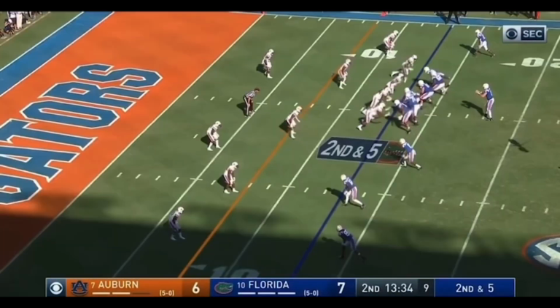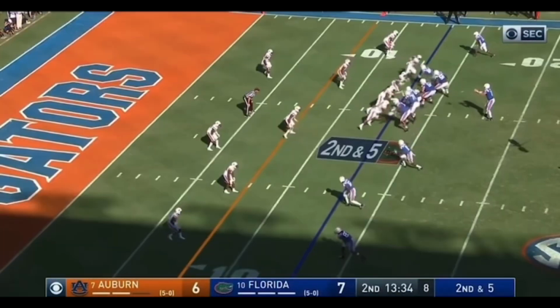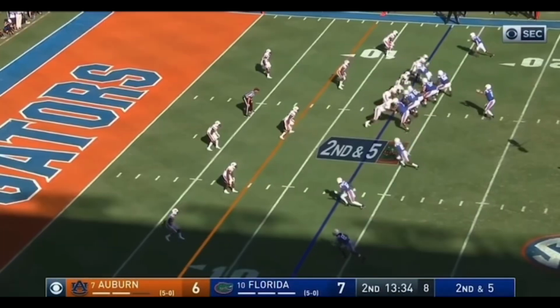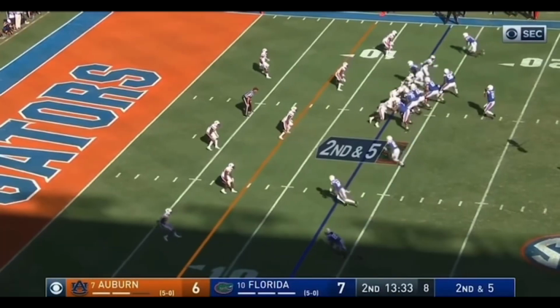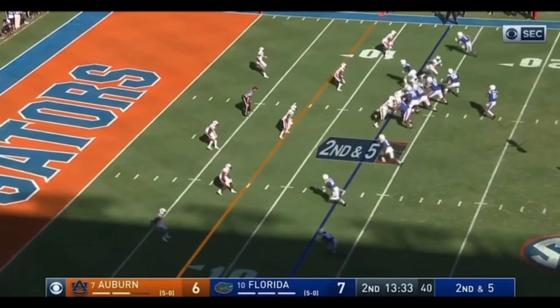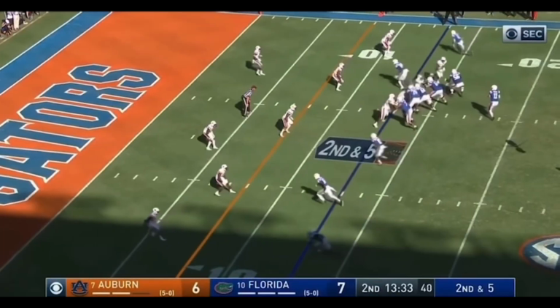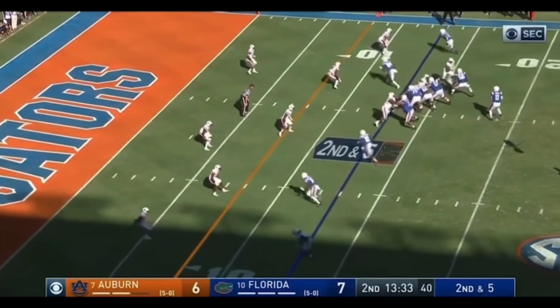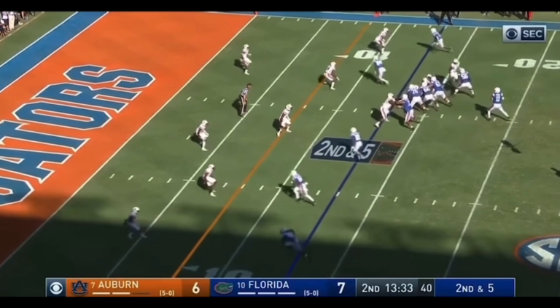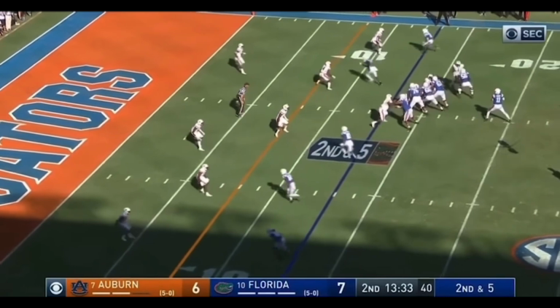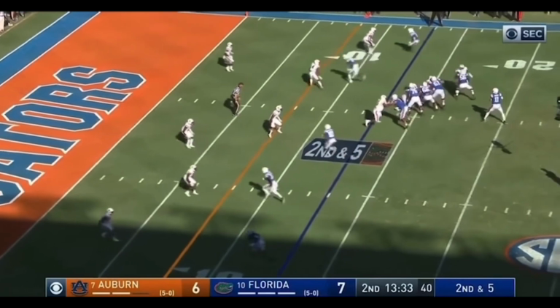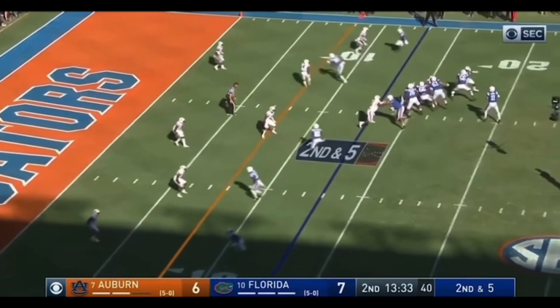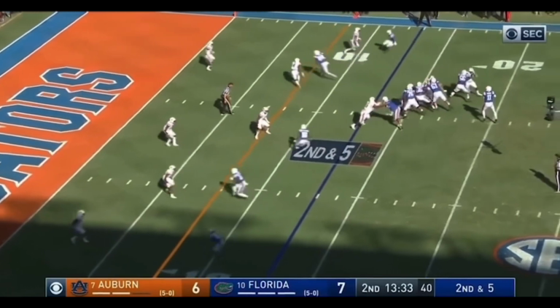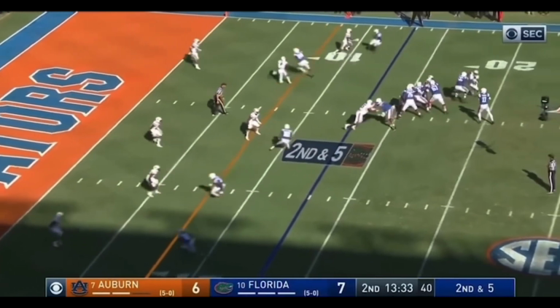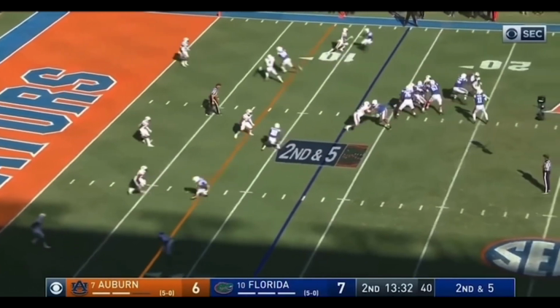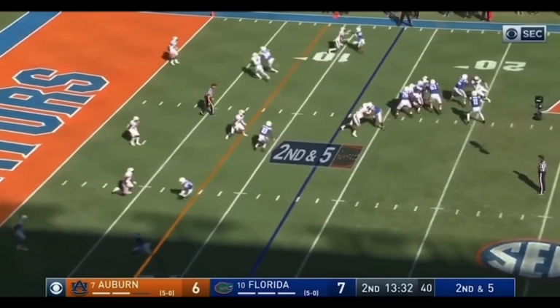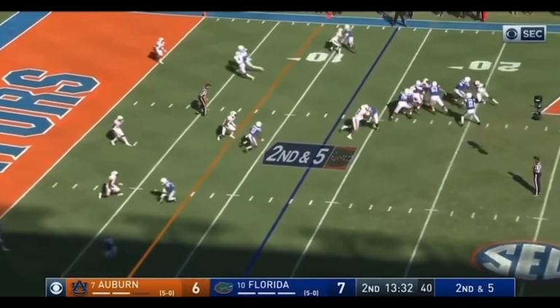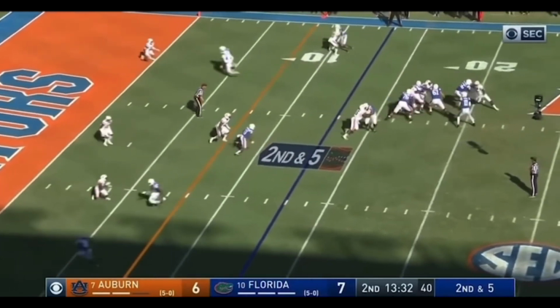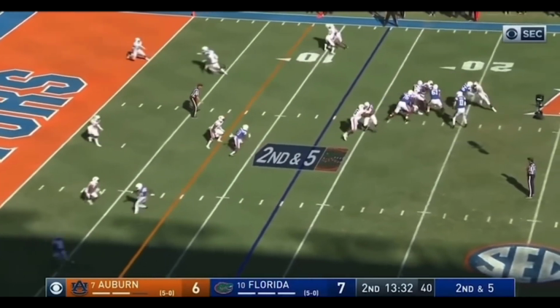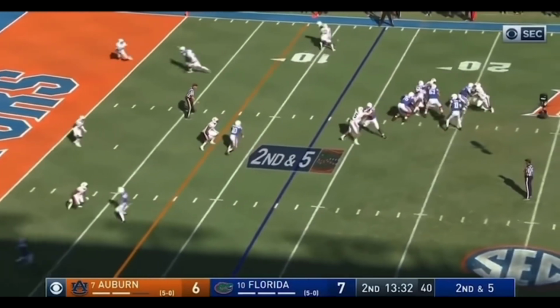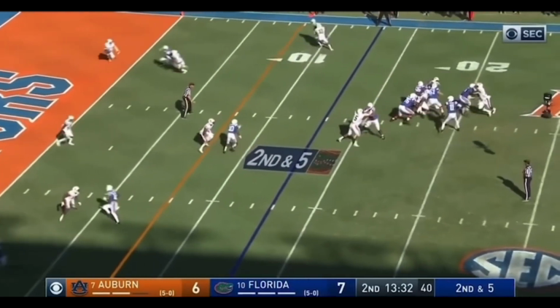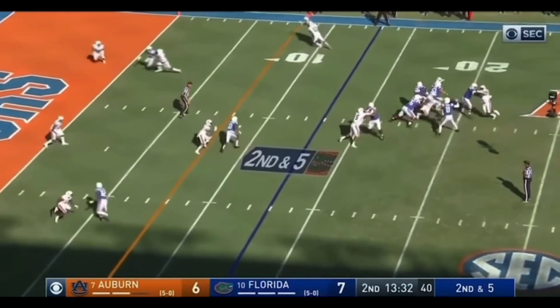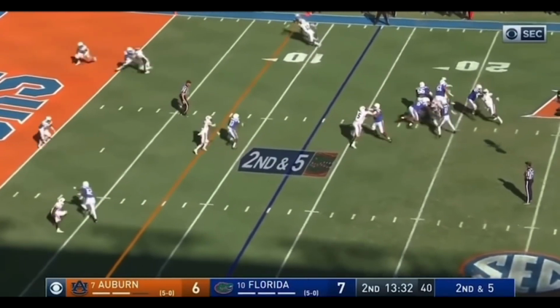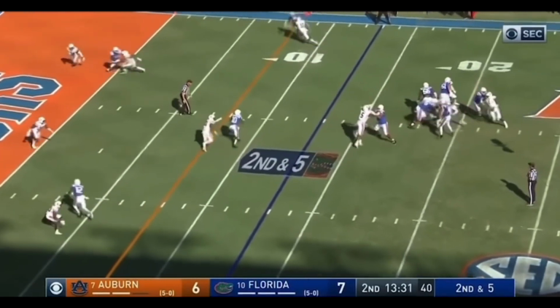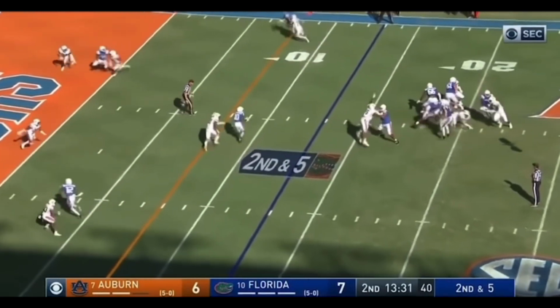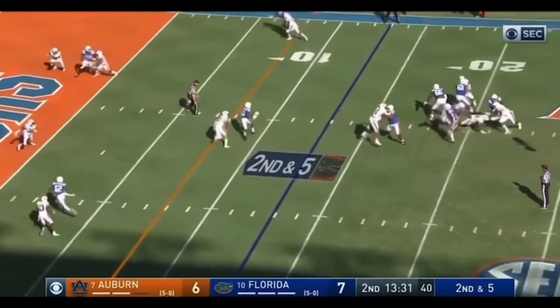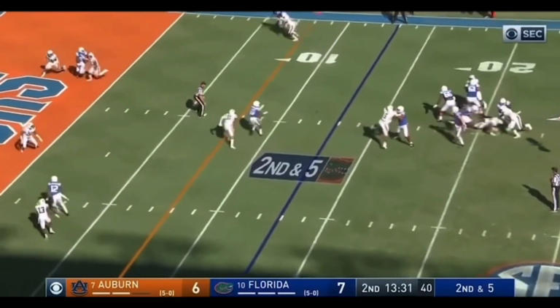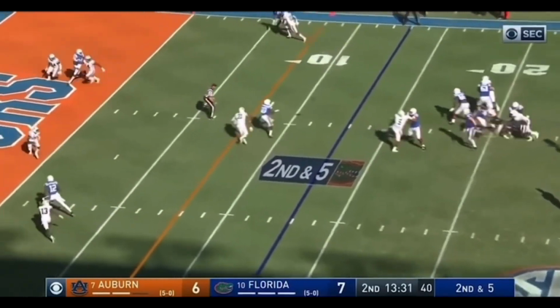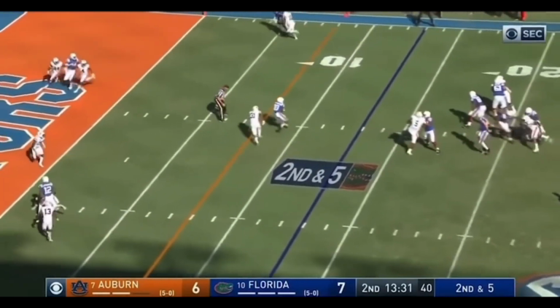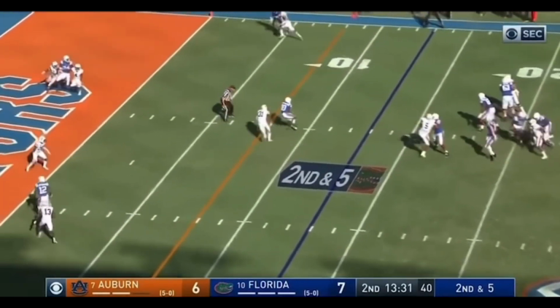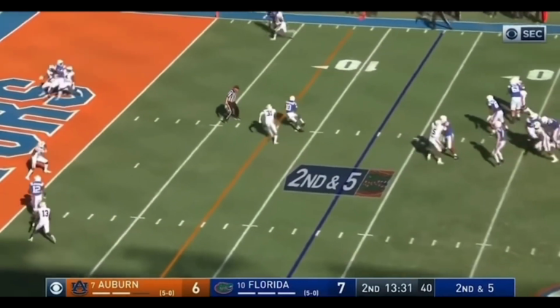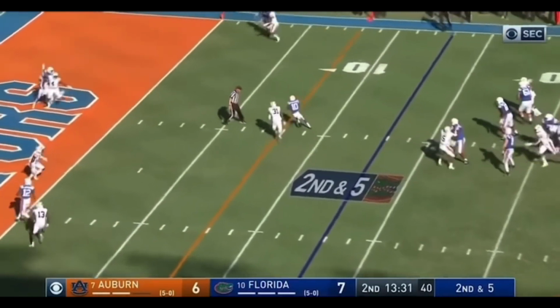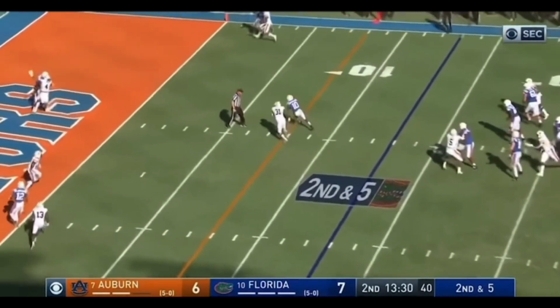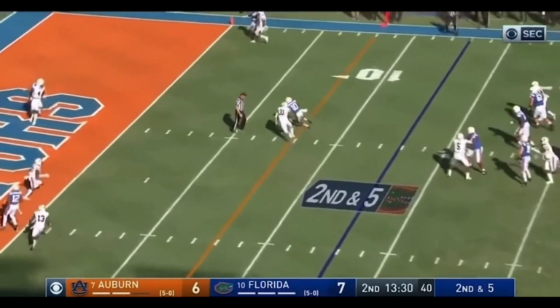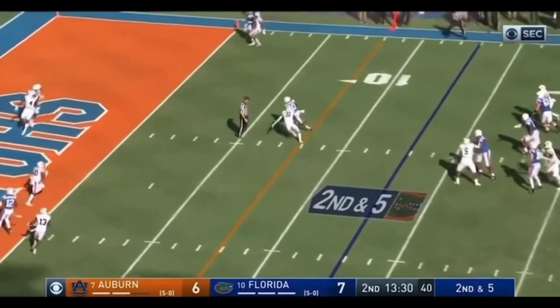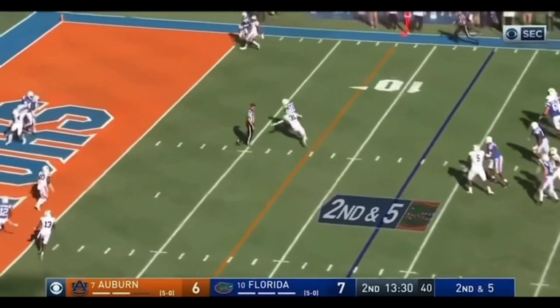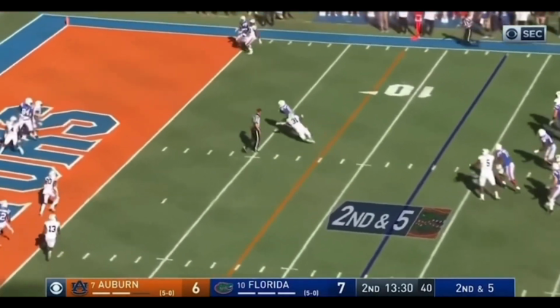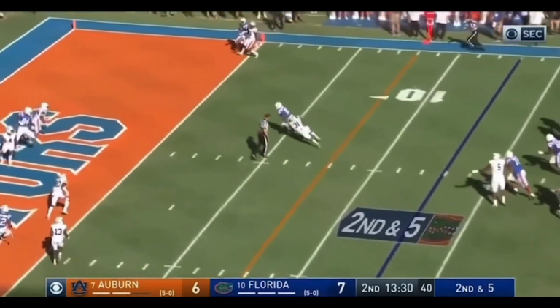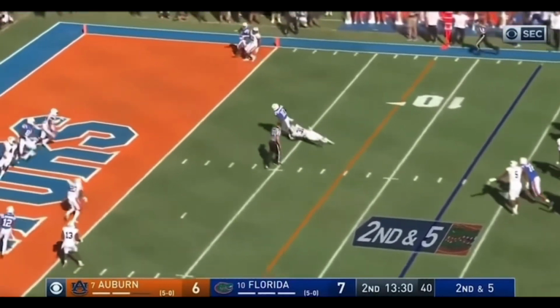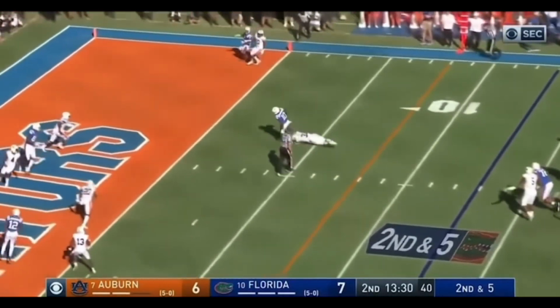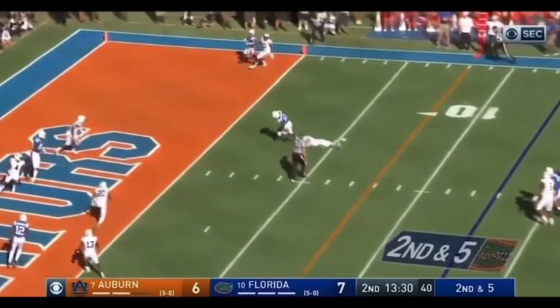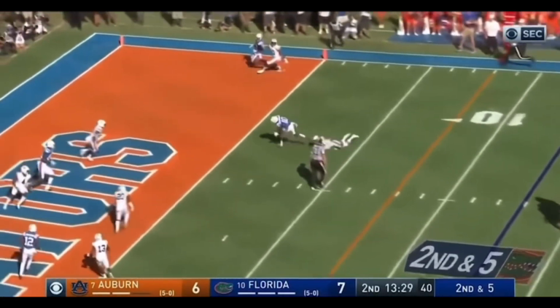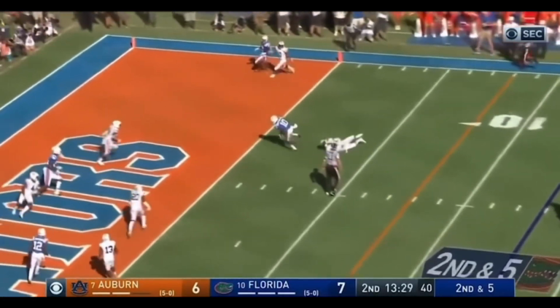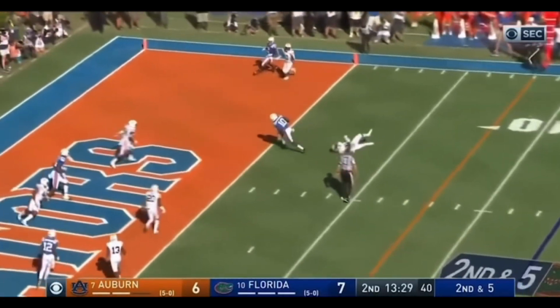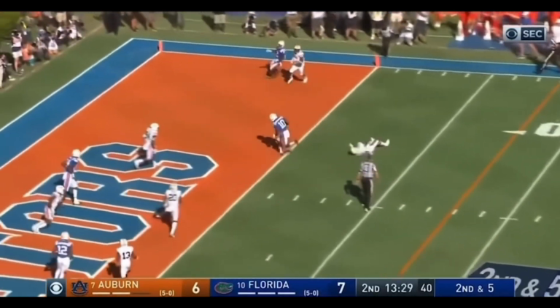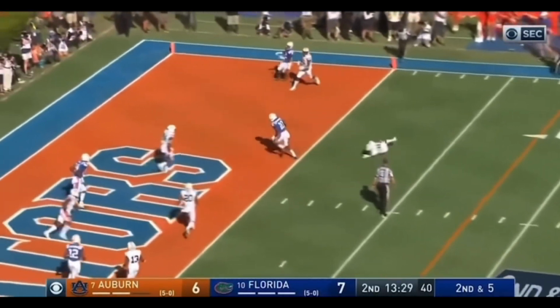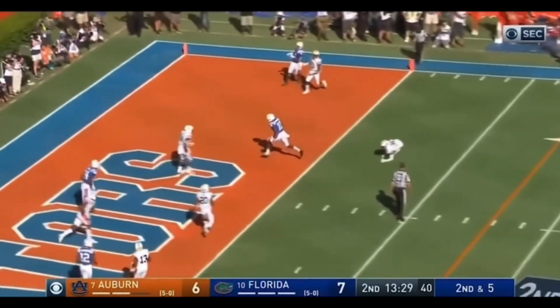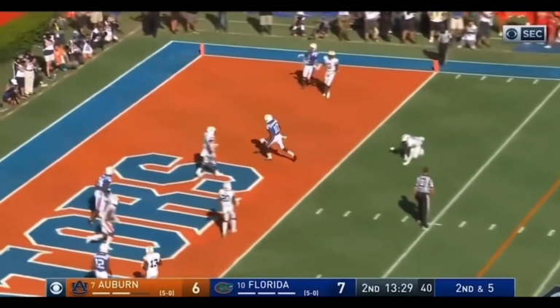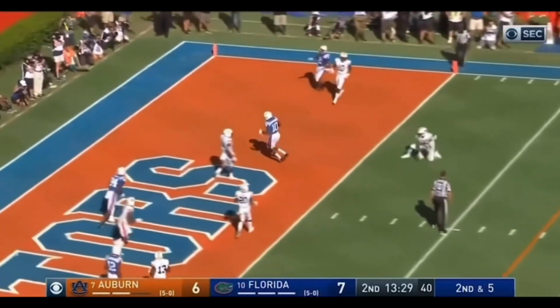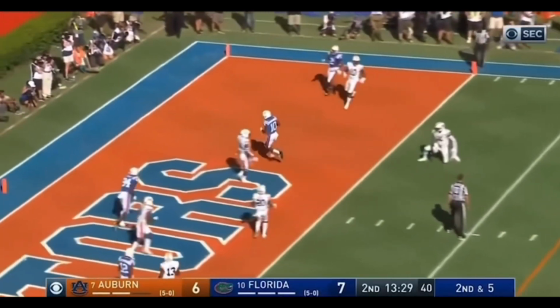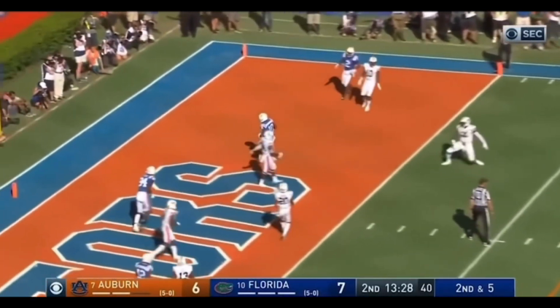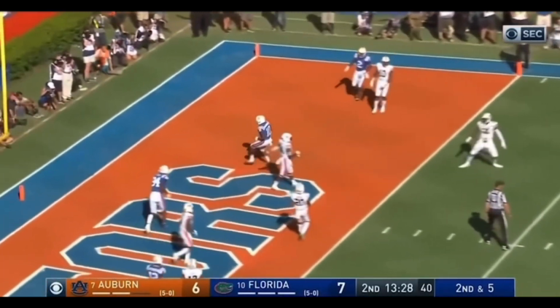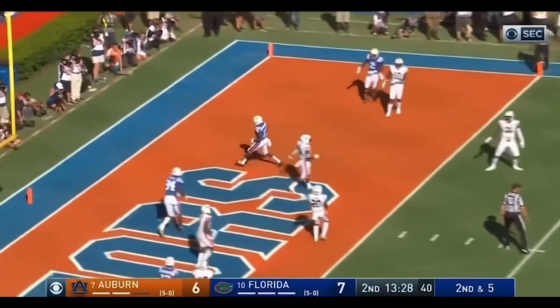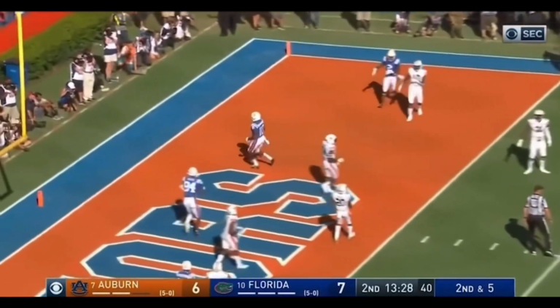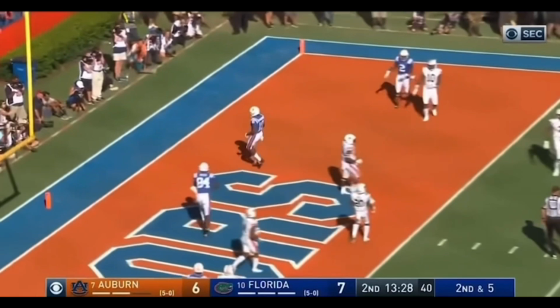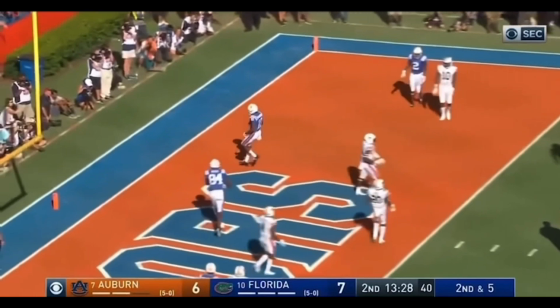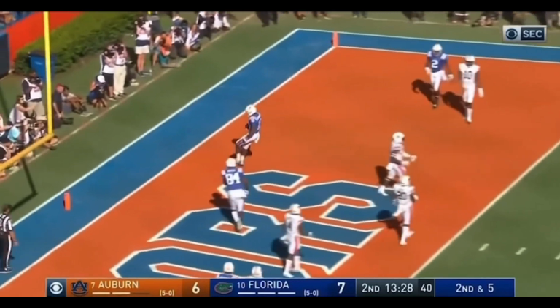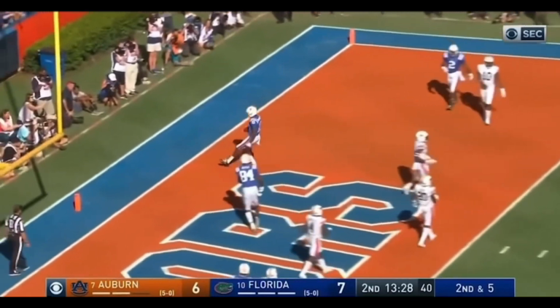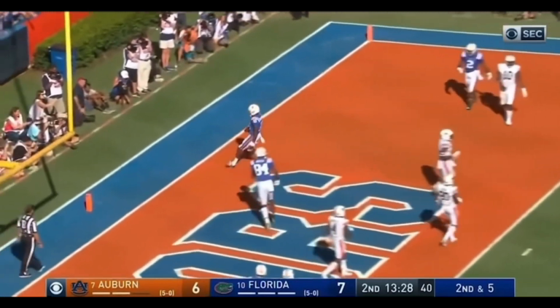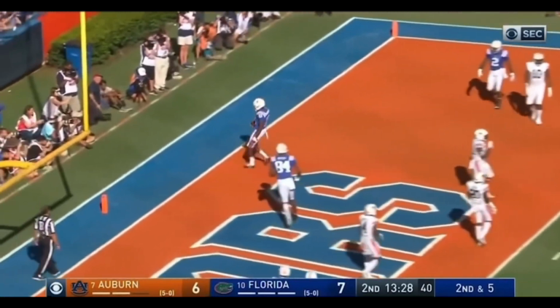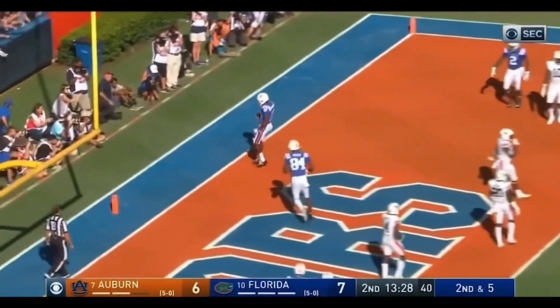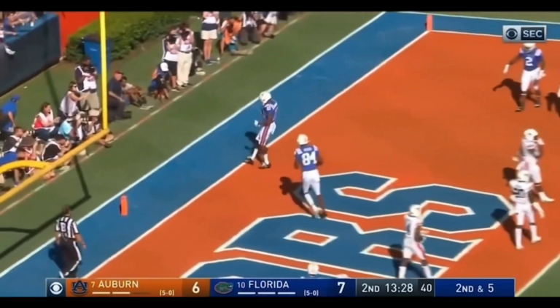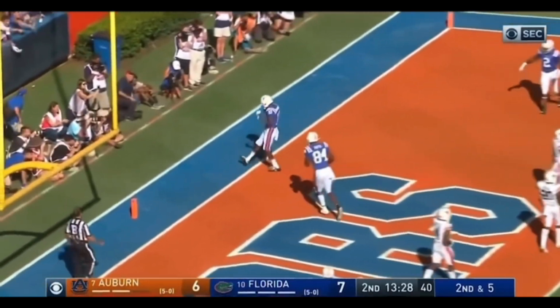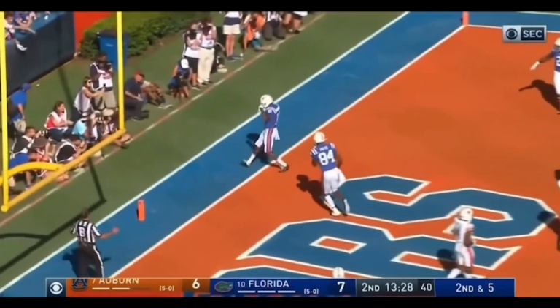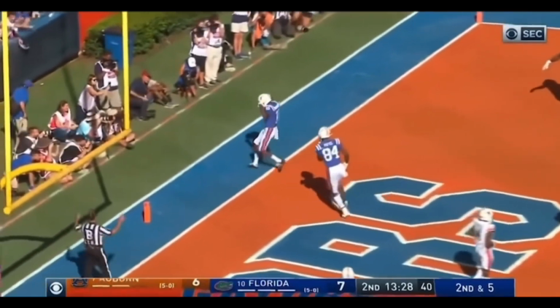For Kyle Trask. To throw across the middle. Complete. That's a Florida touchdown to Josh Hammond.